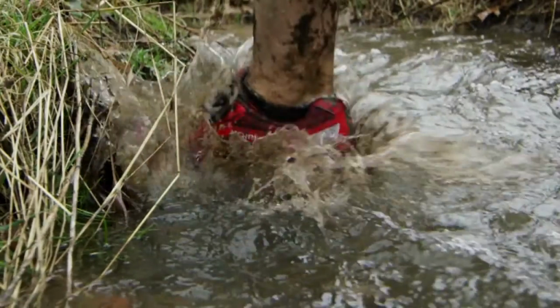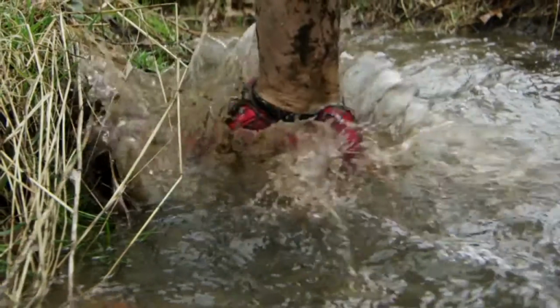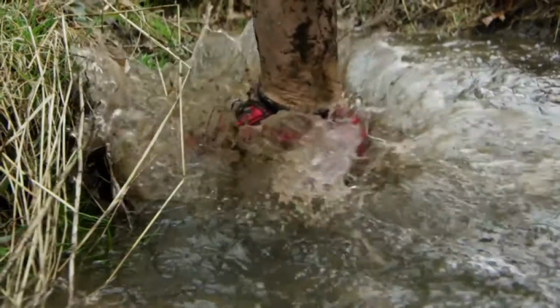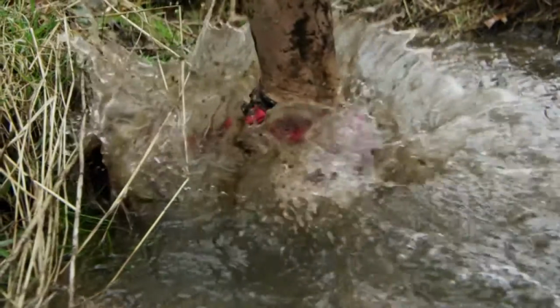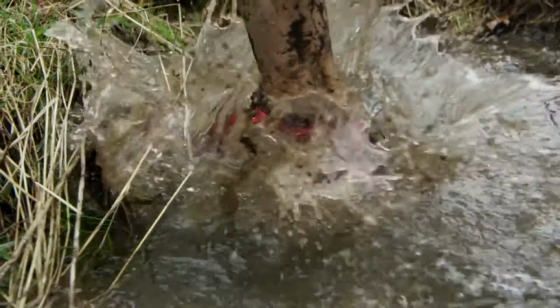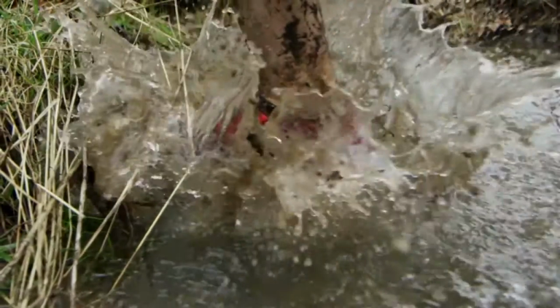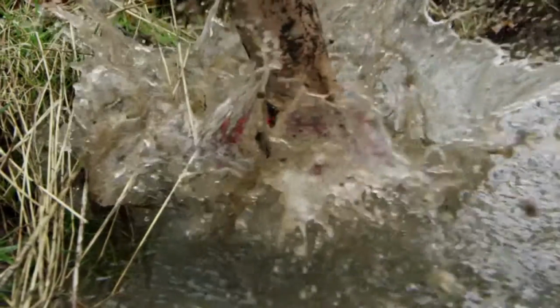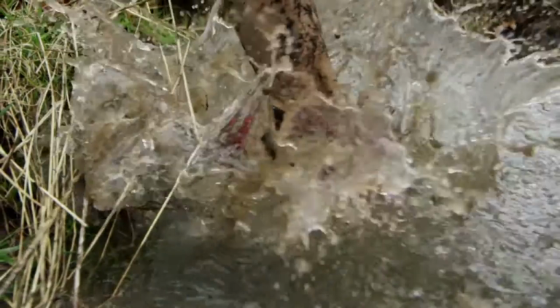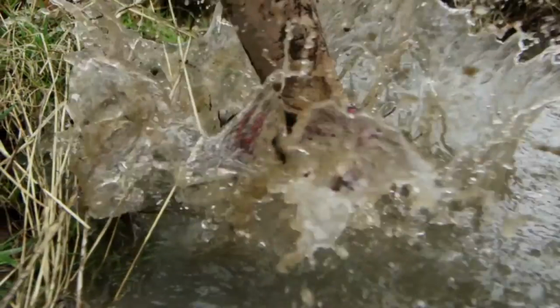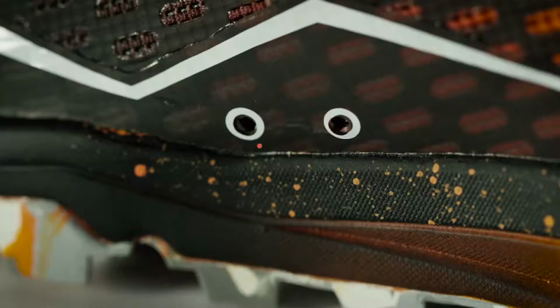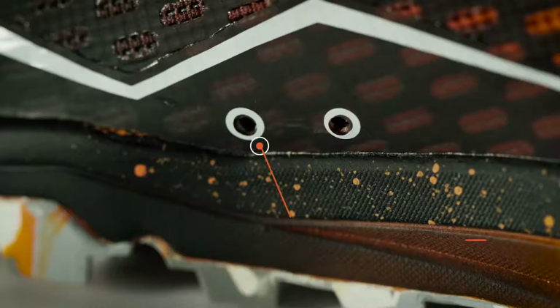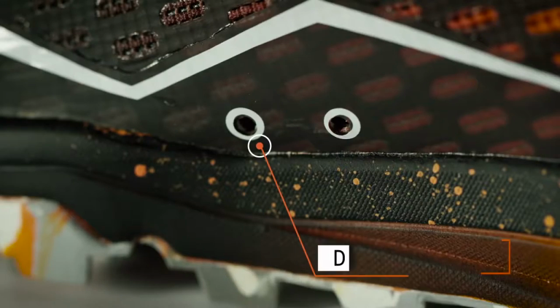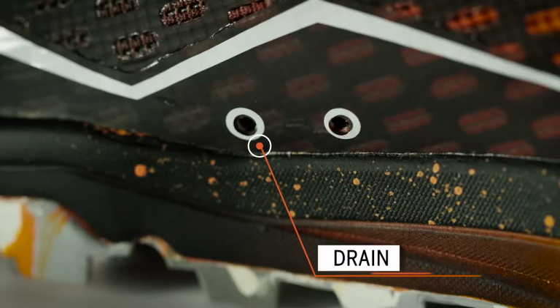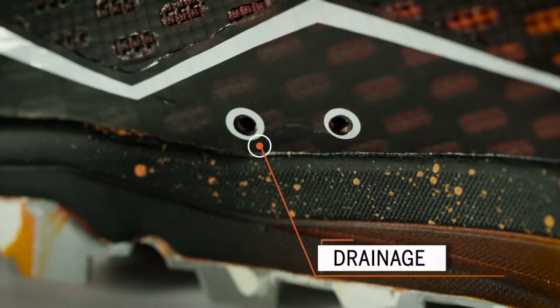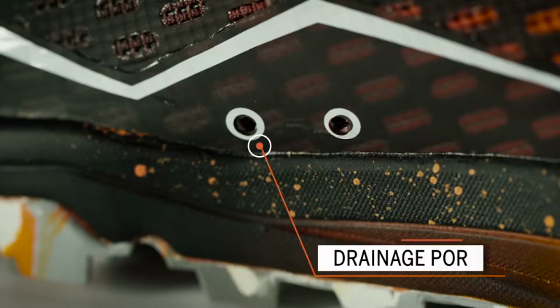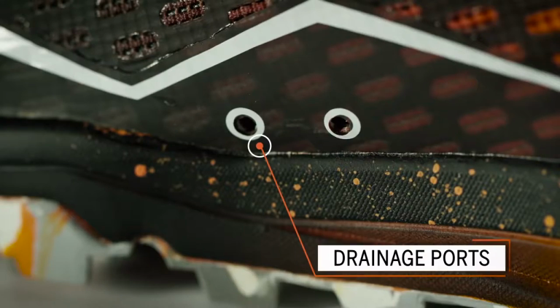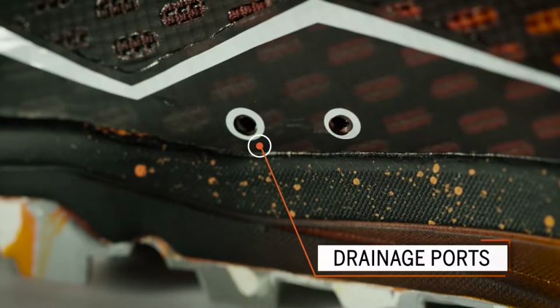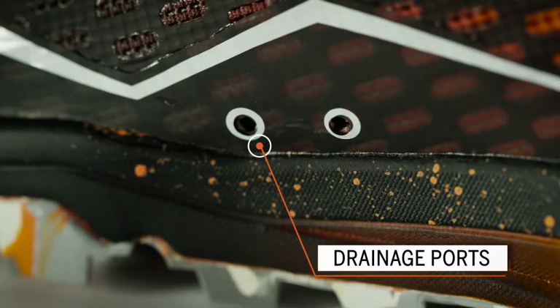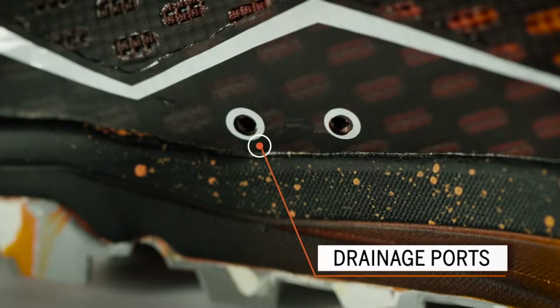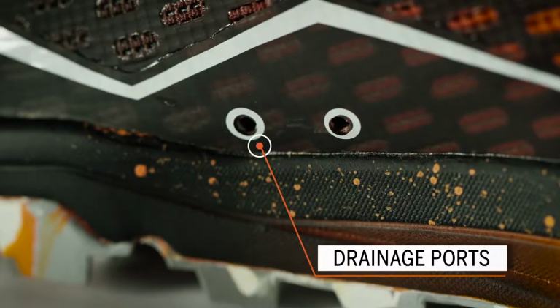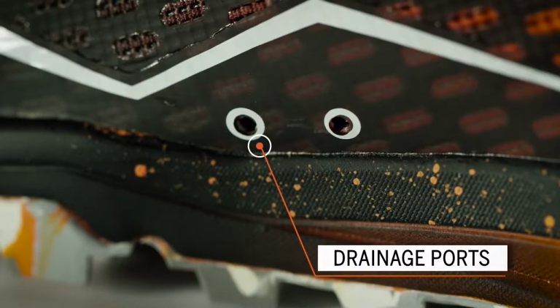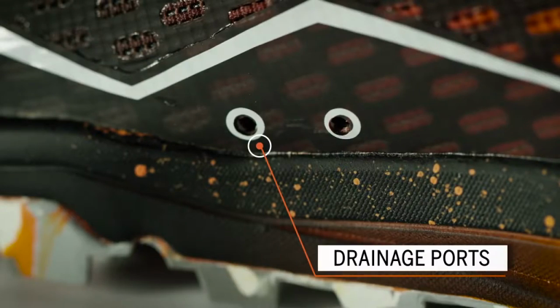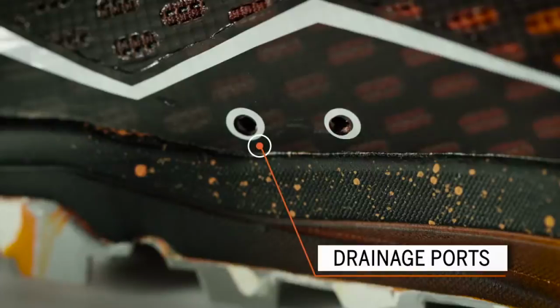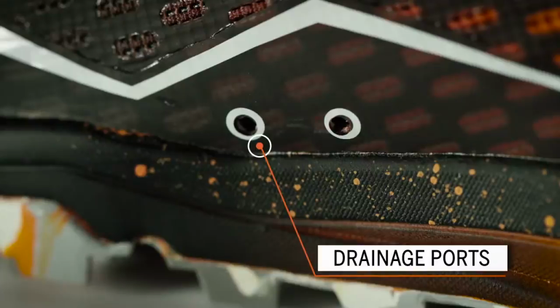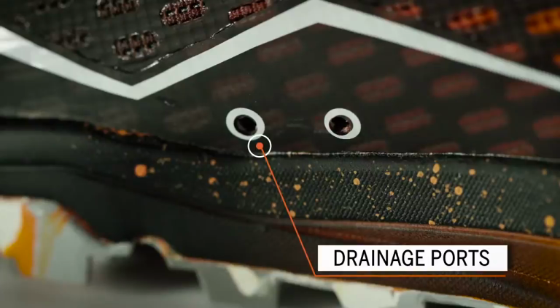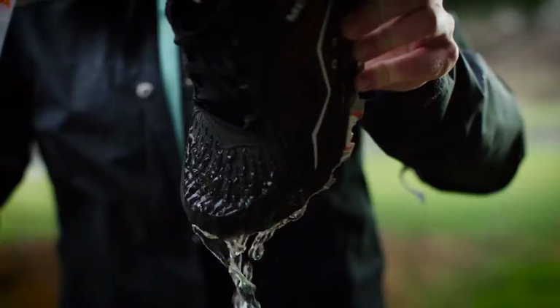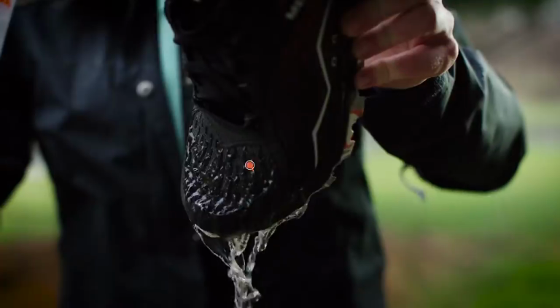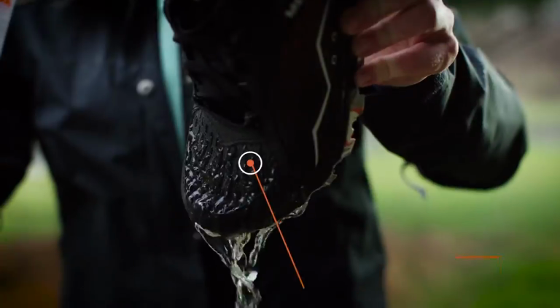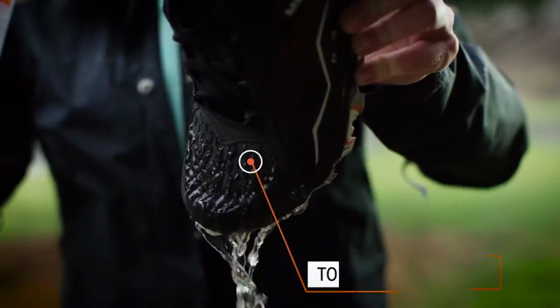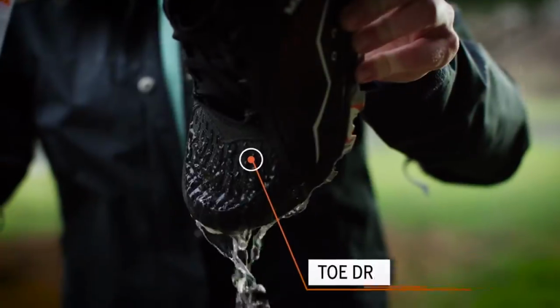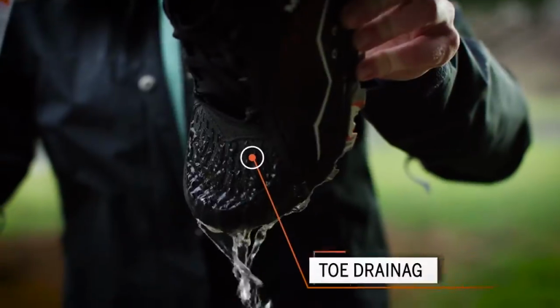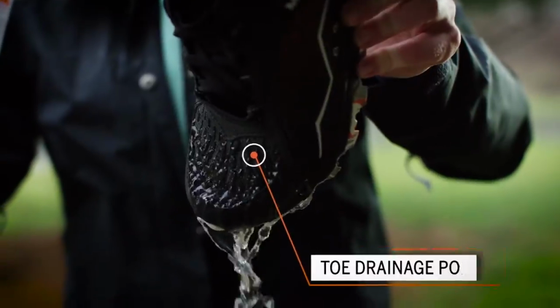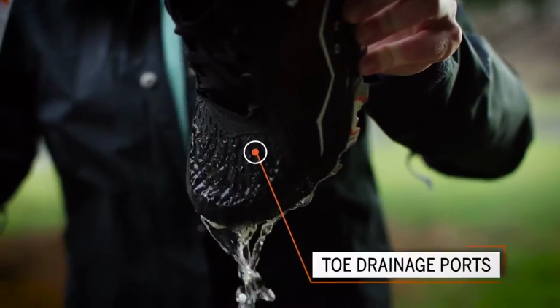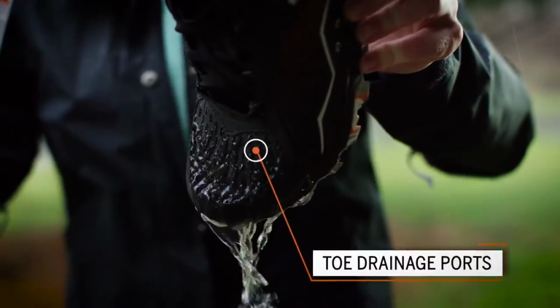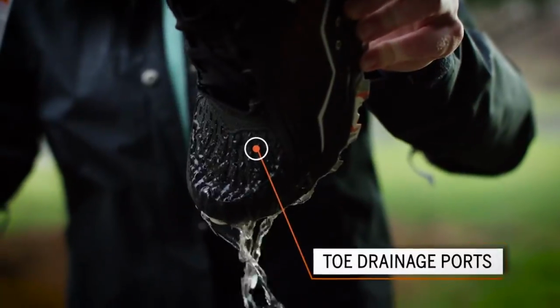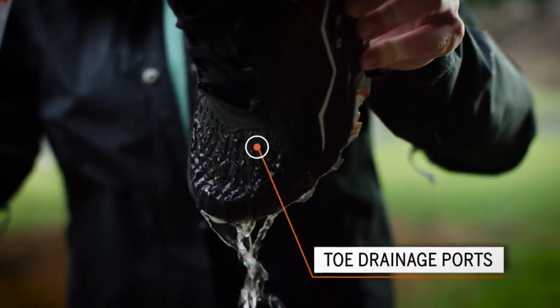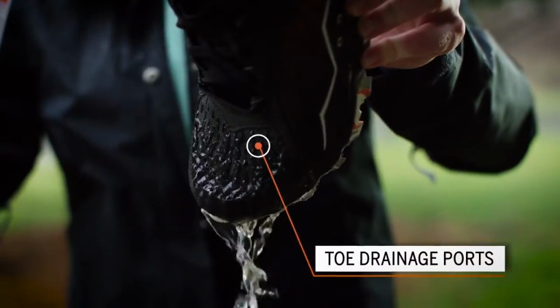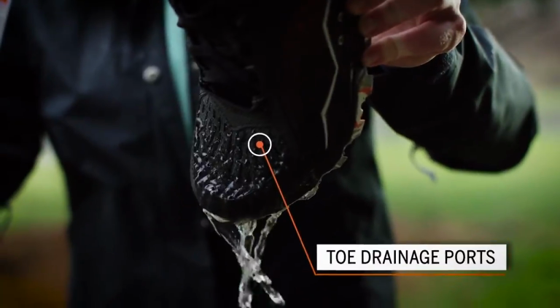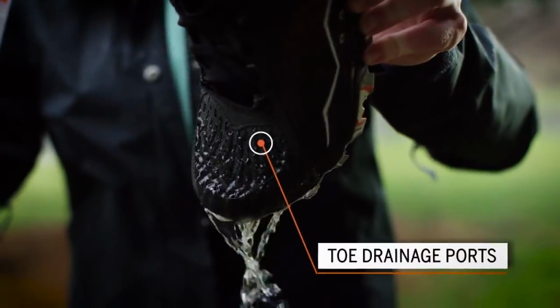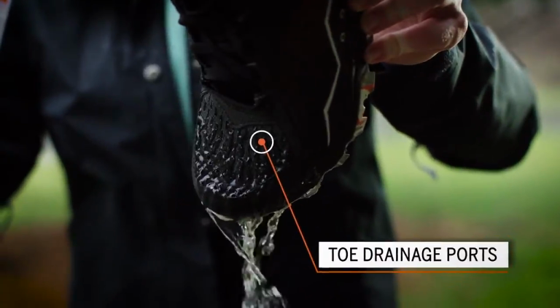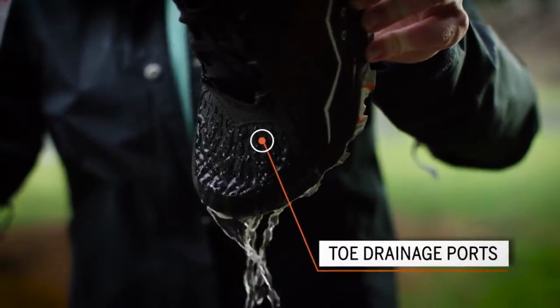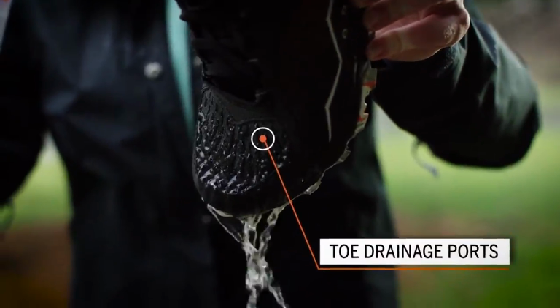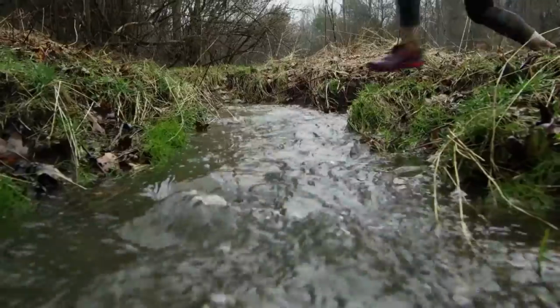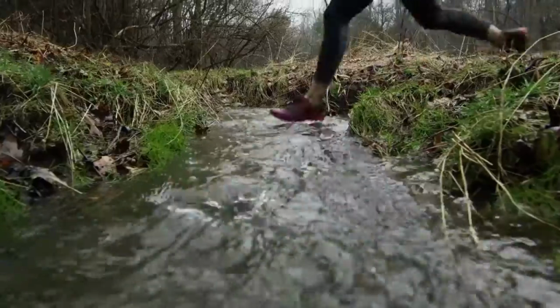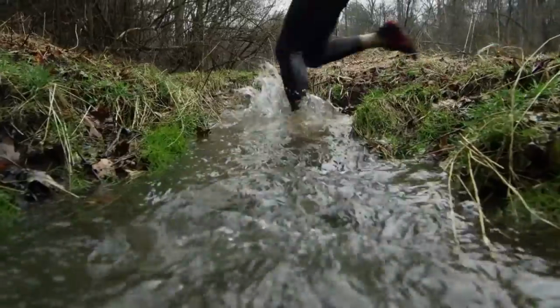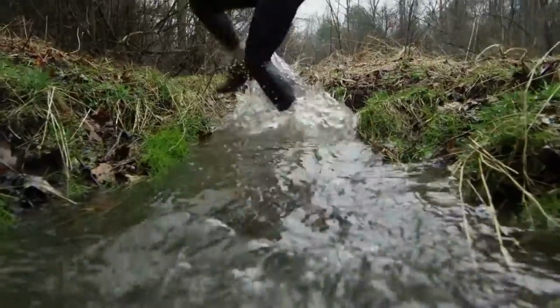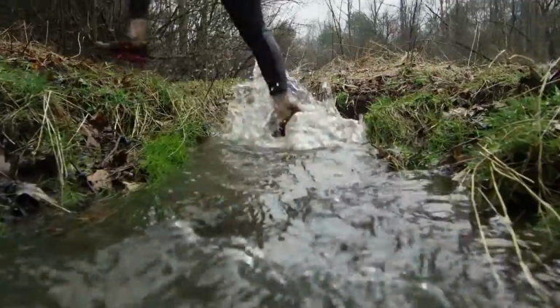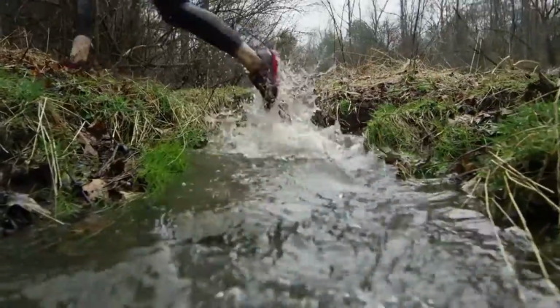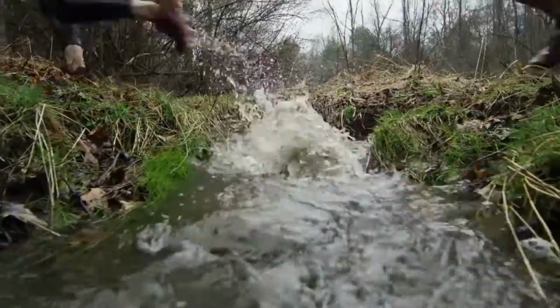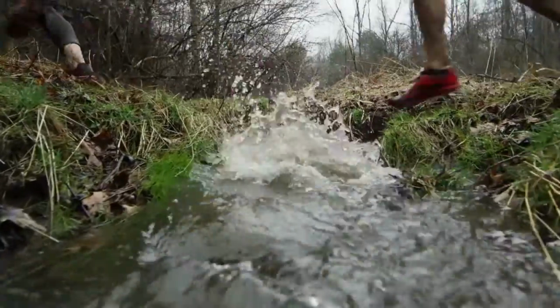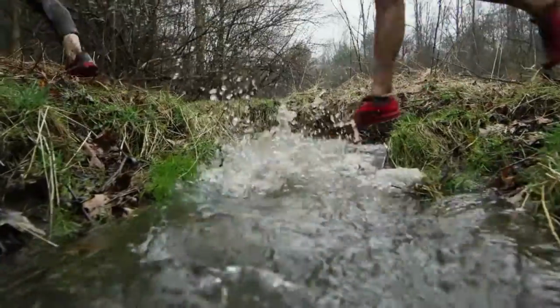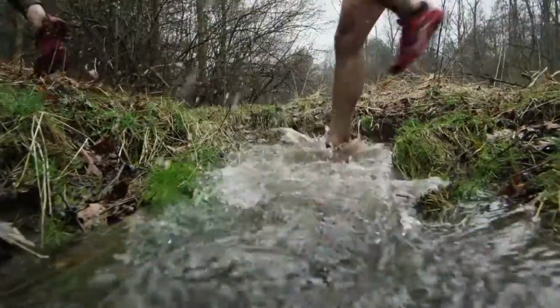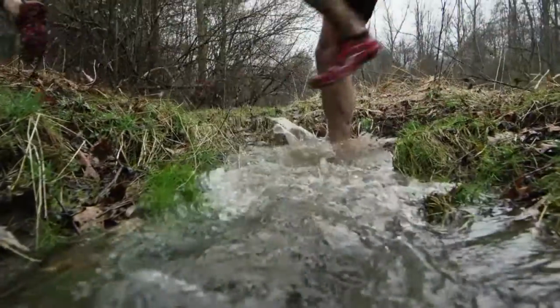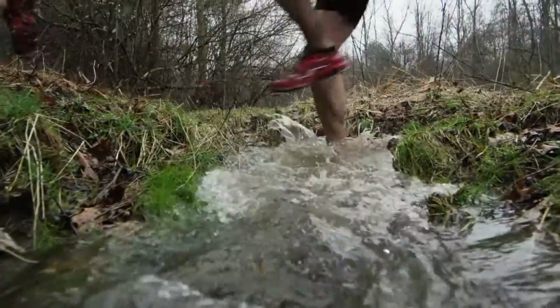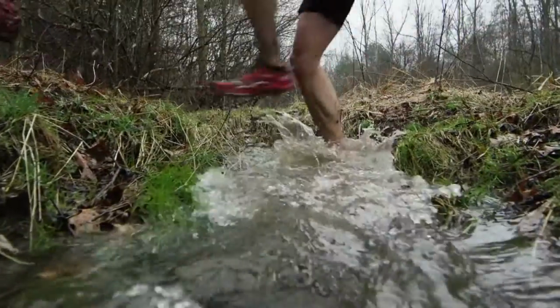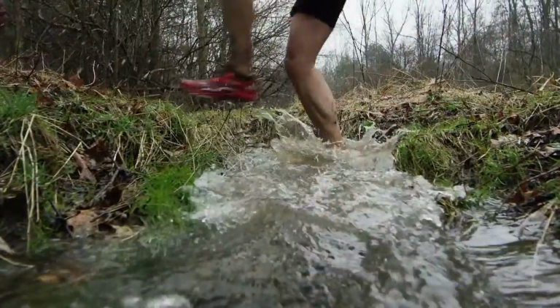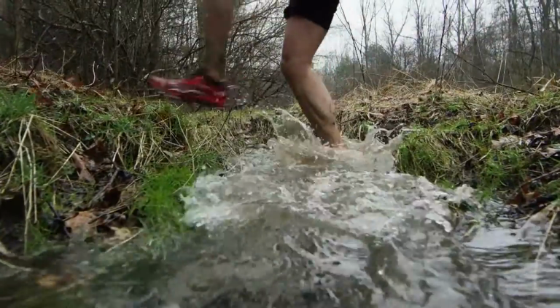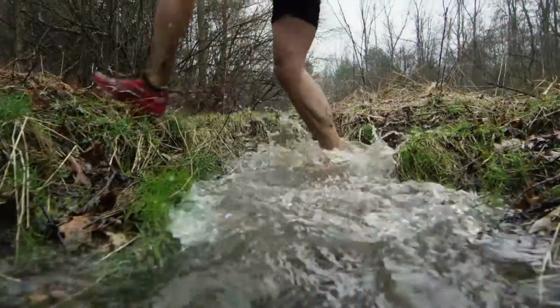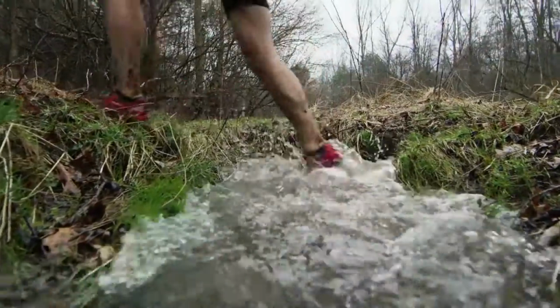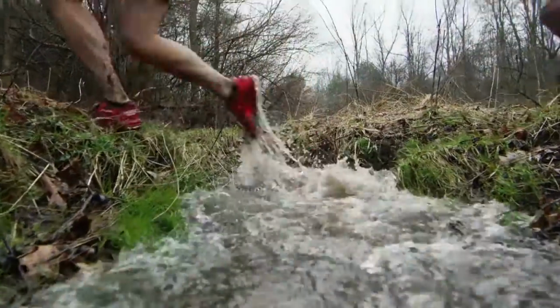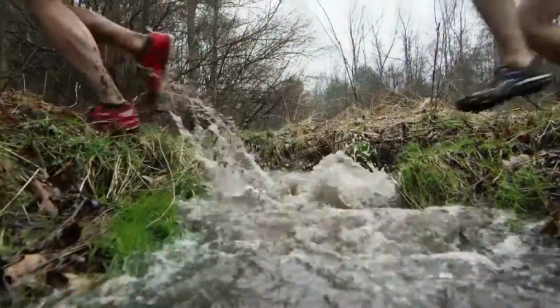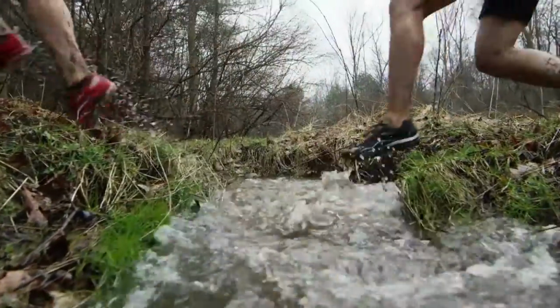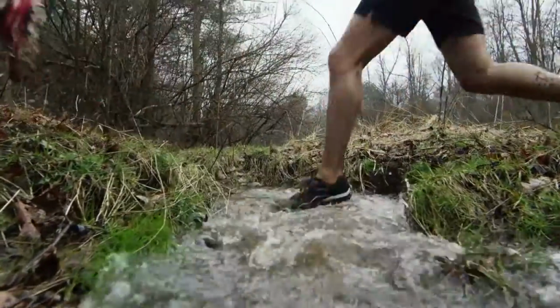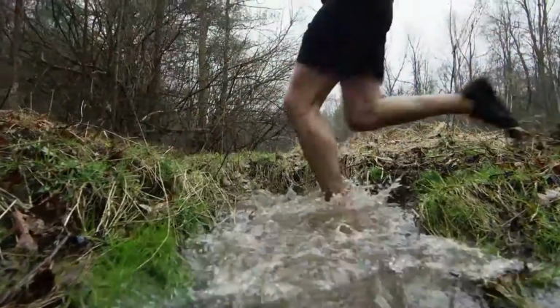We put drainage ports on the side of the shoe and also in the toe of the shoe, so that as you're entering water or leaving mud, the shoe is able to drain.